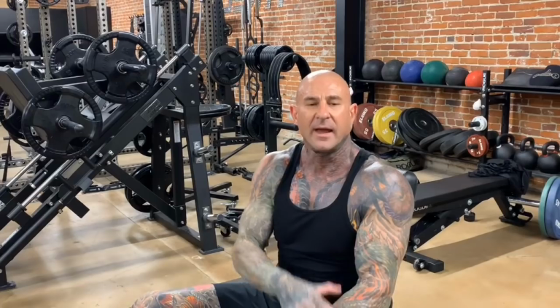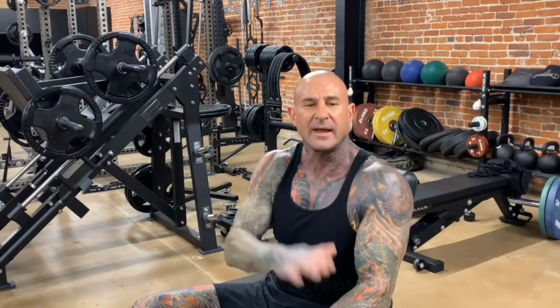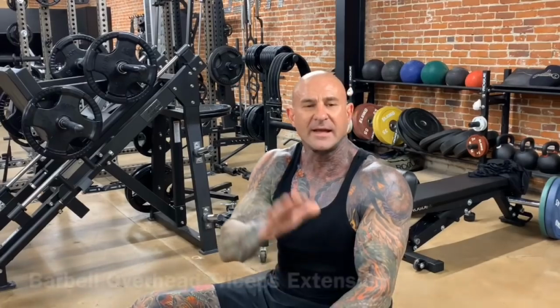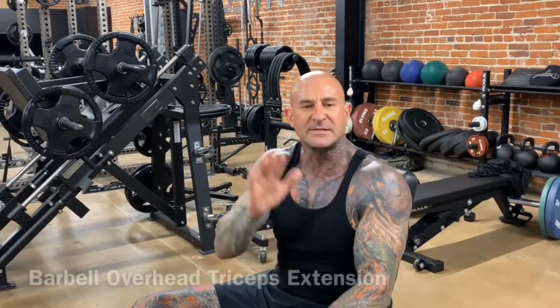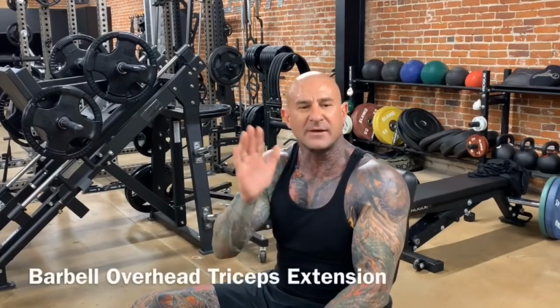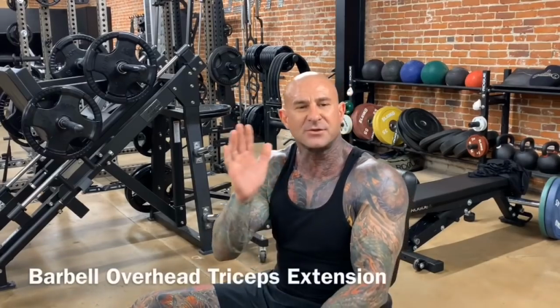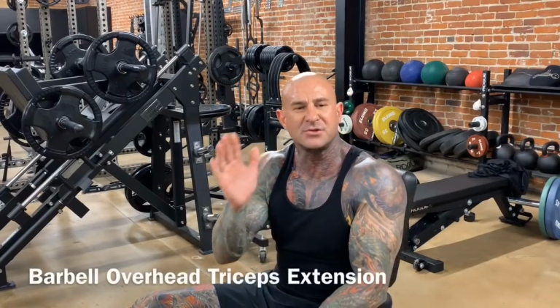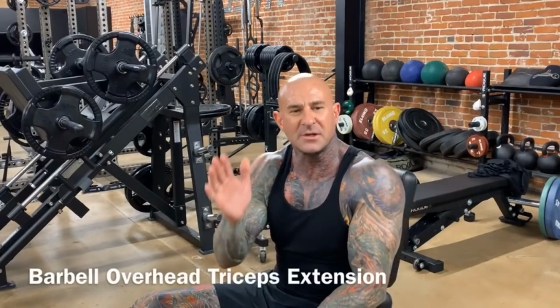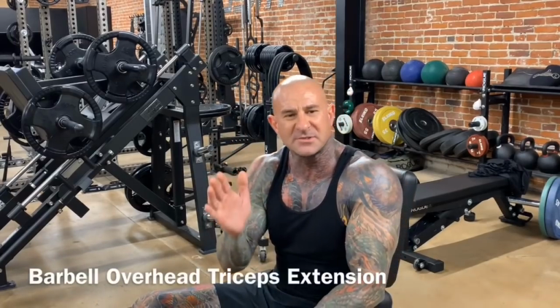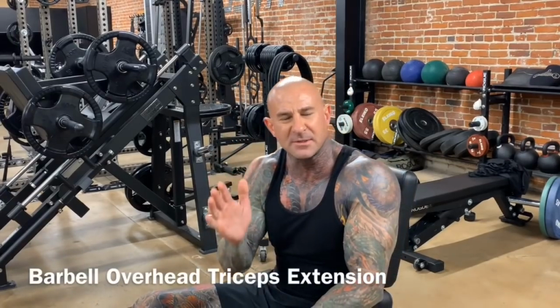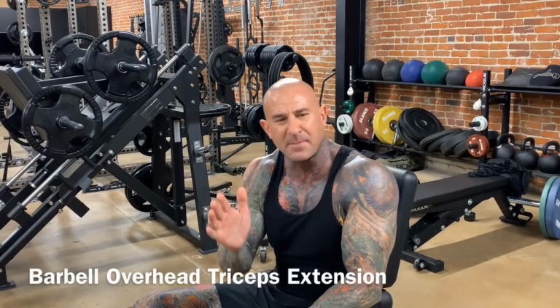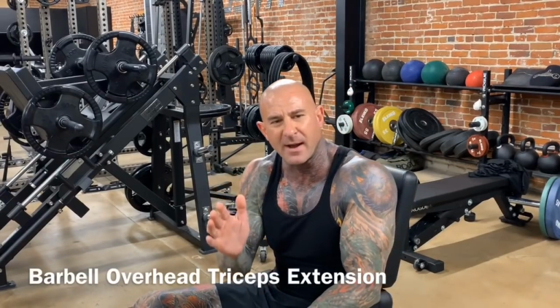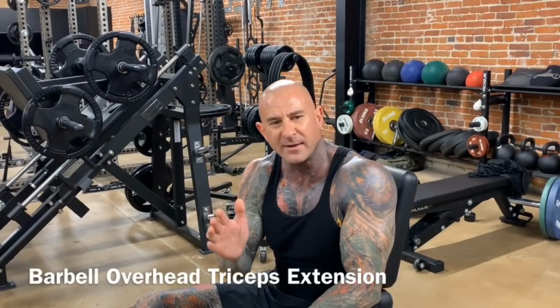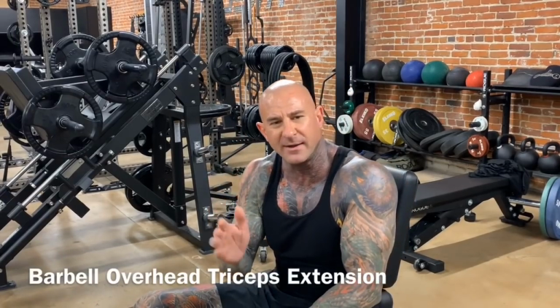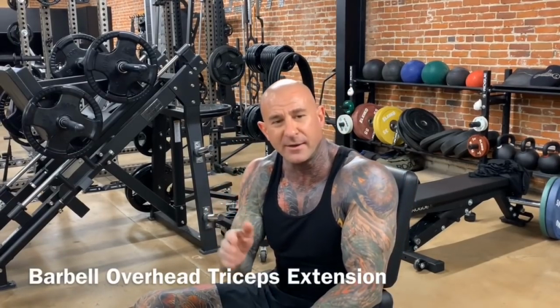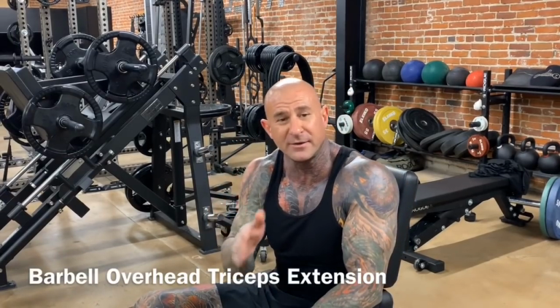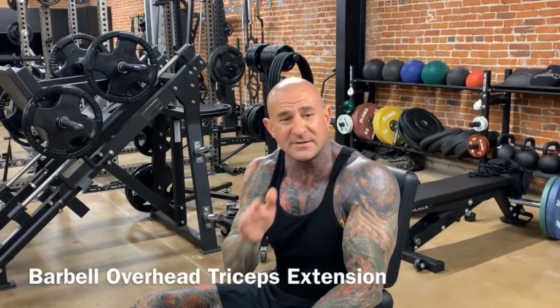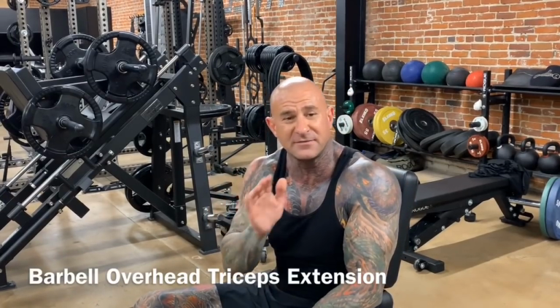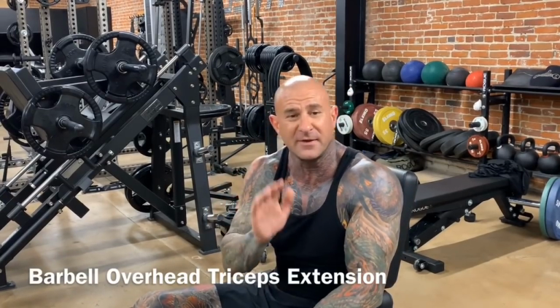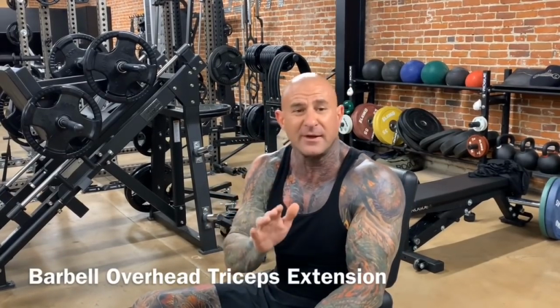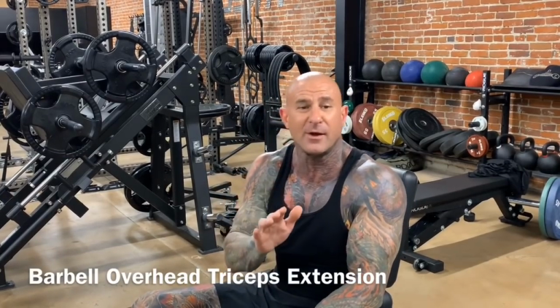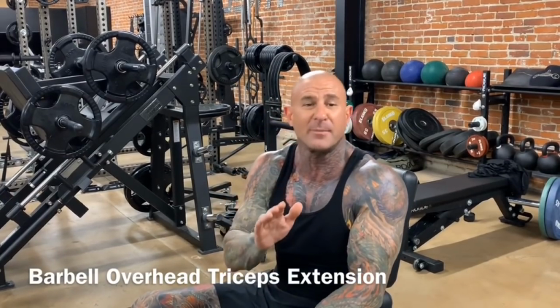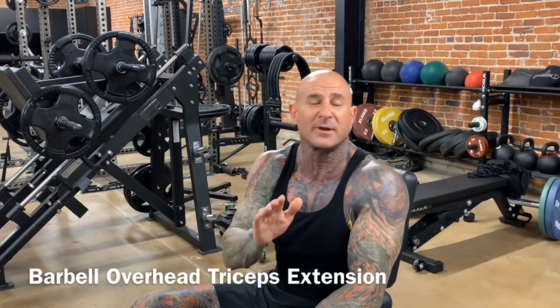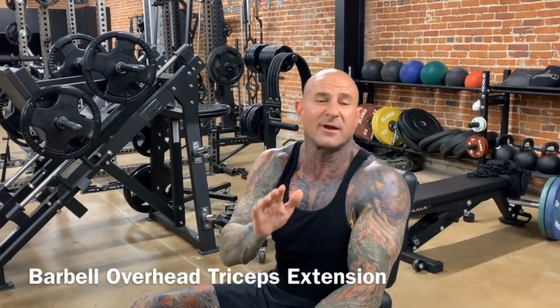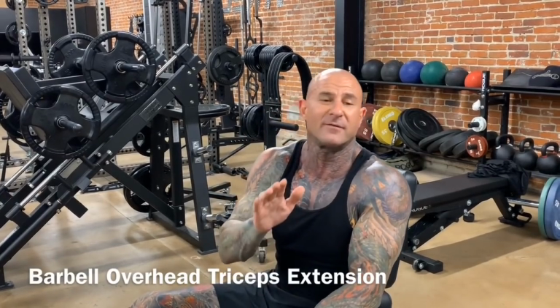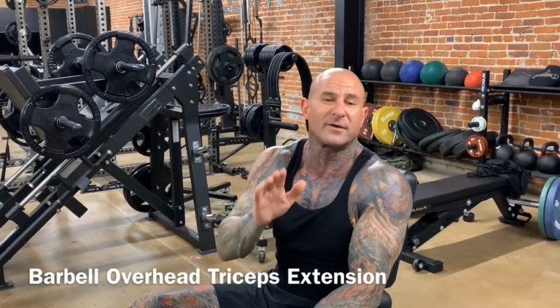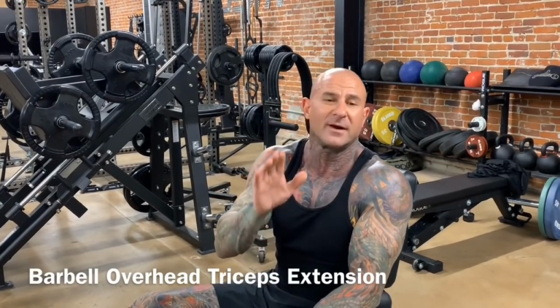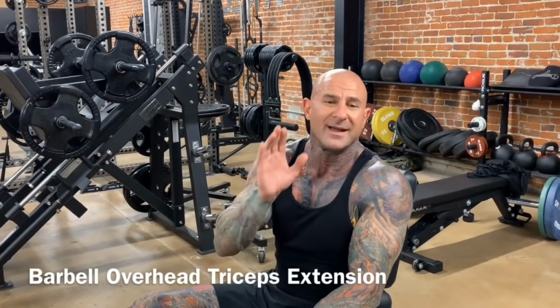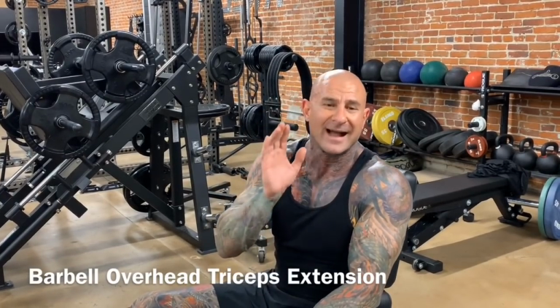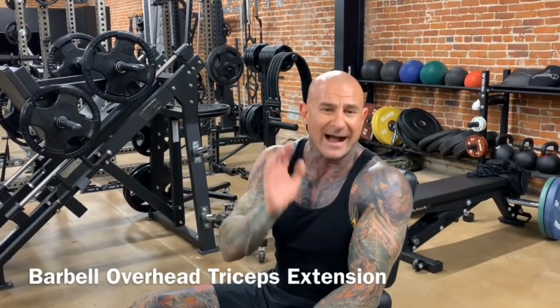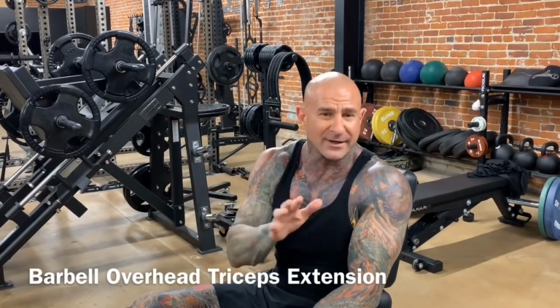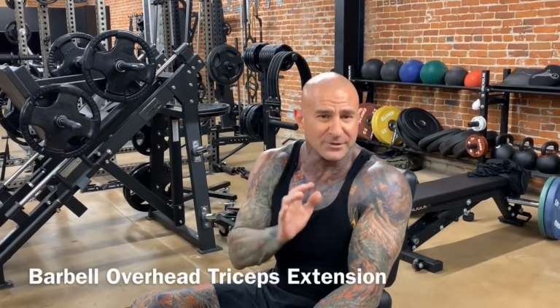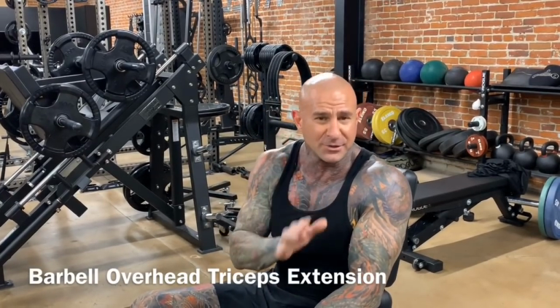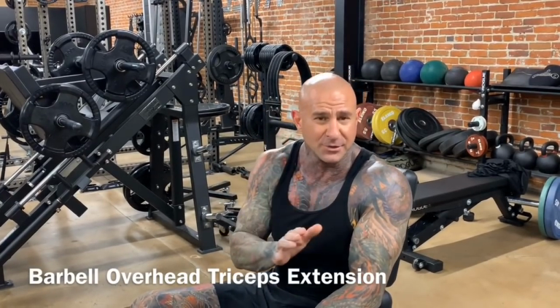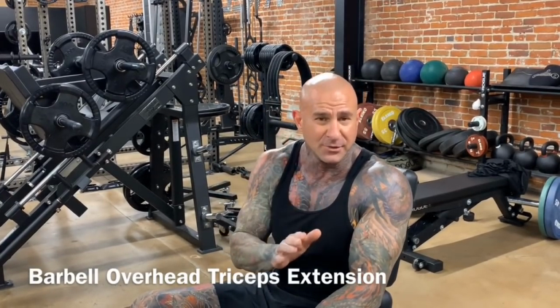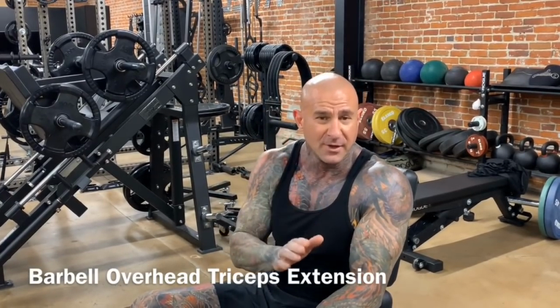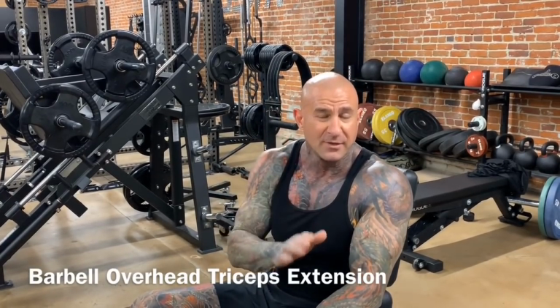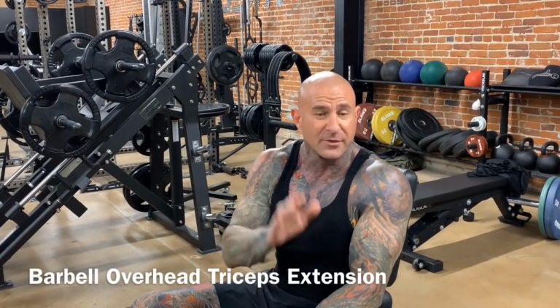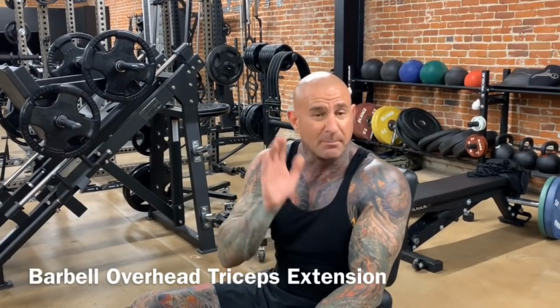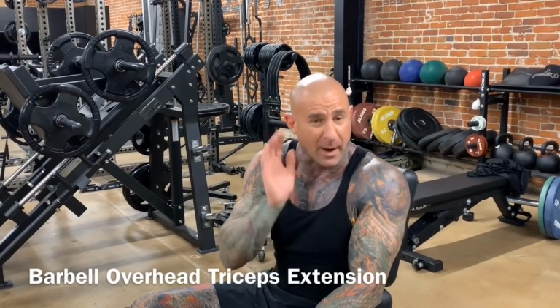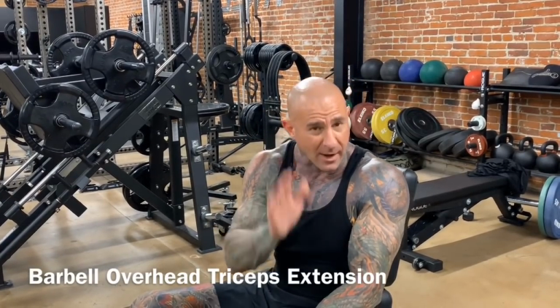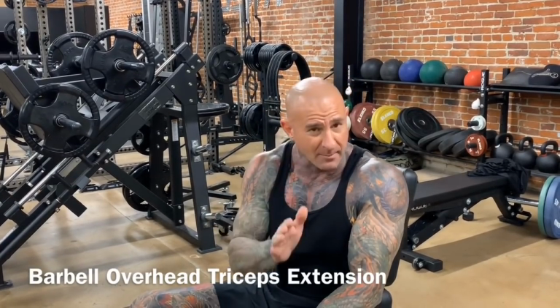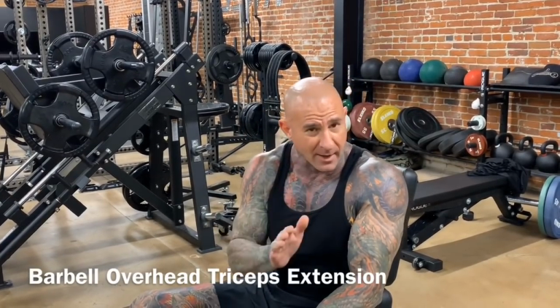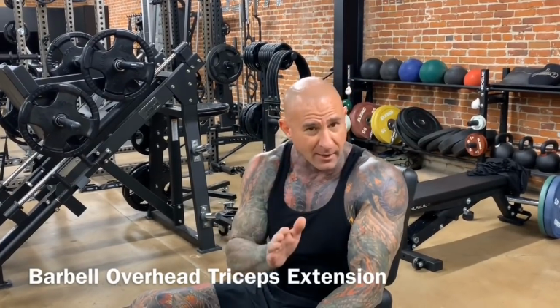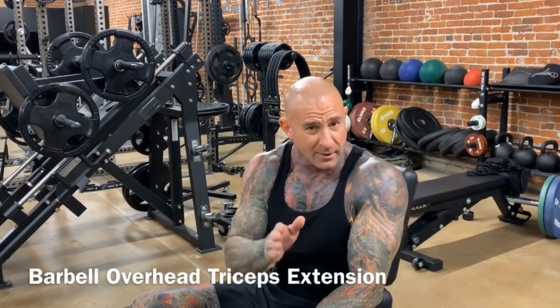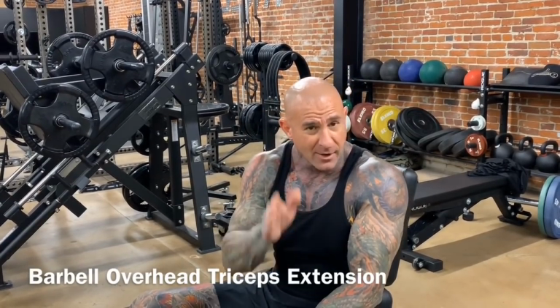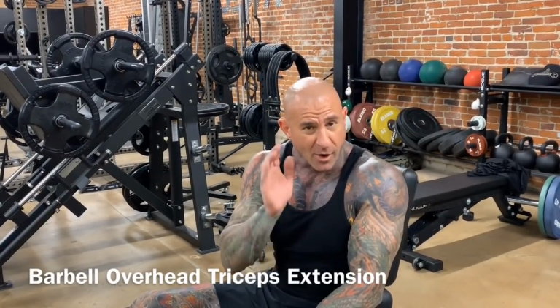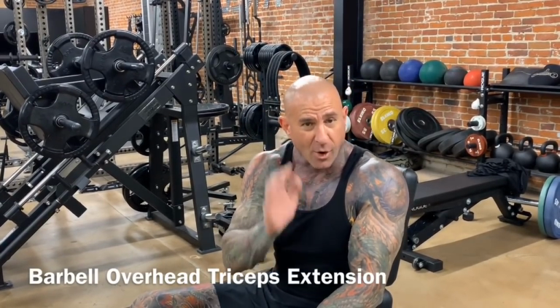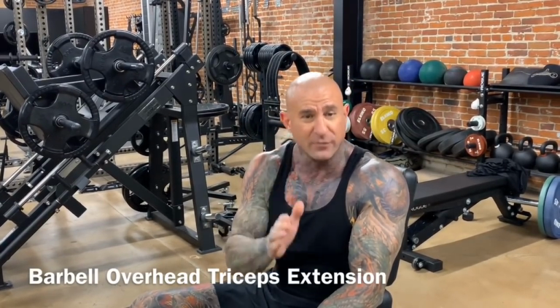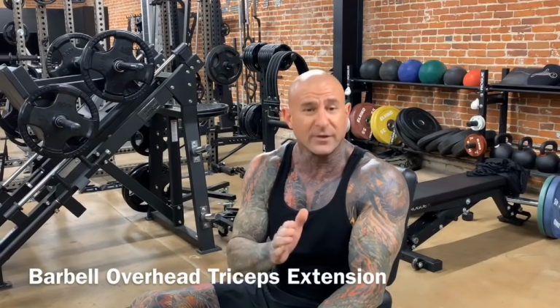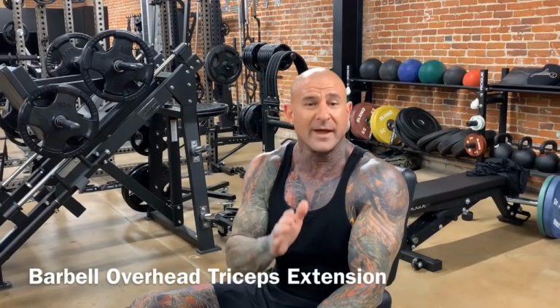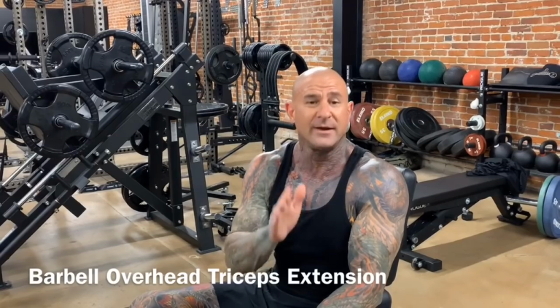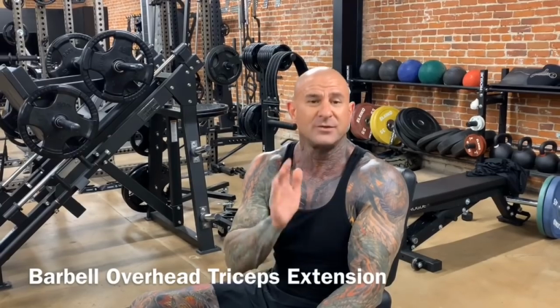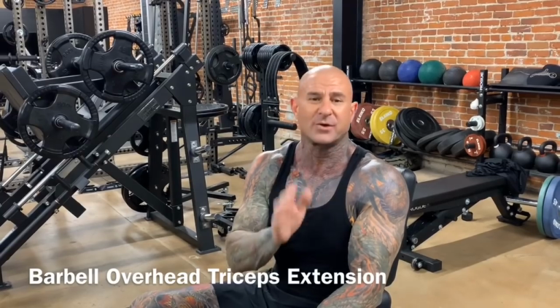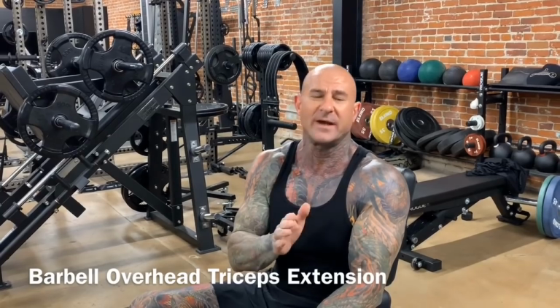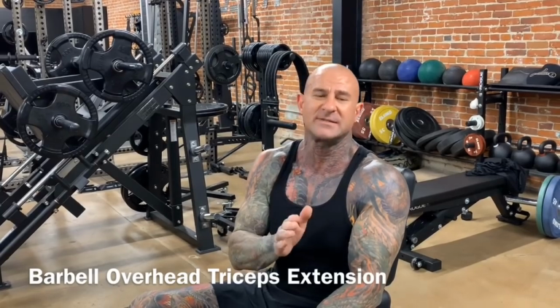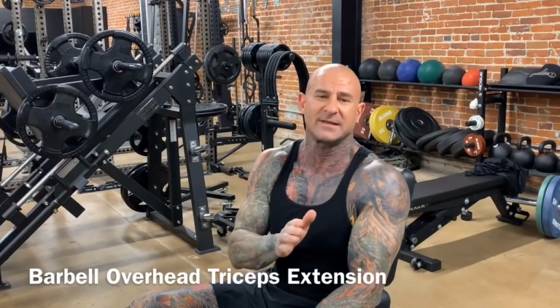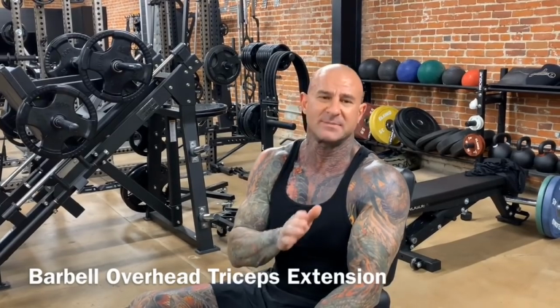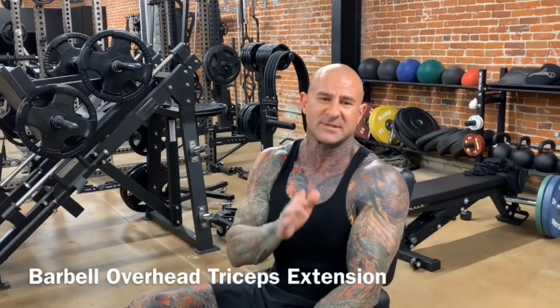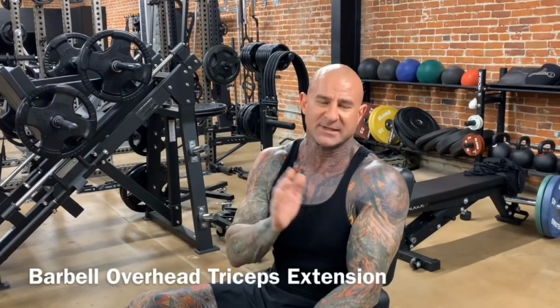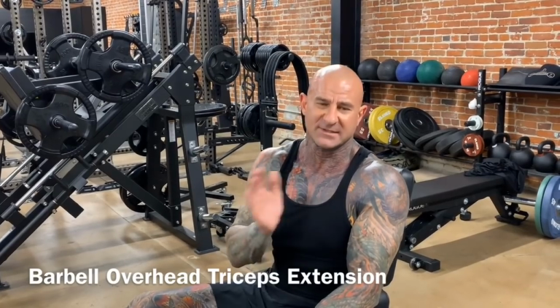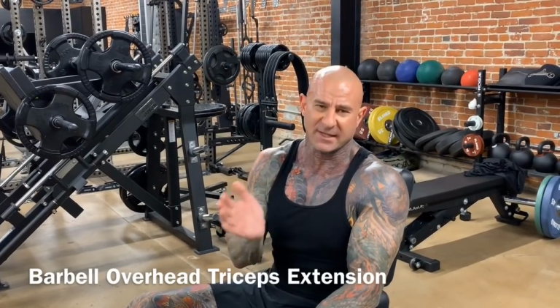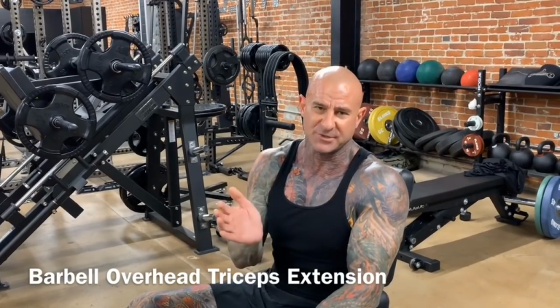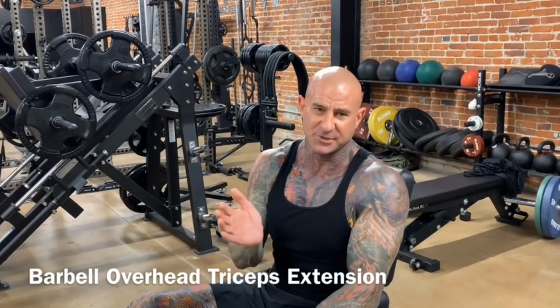Hey guys, Dr. Jim Stoppani here. In this video I'm going to cover how to do the barbell overhead triceps extension.